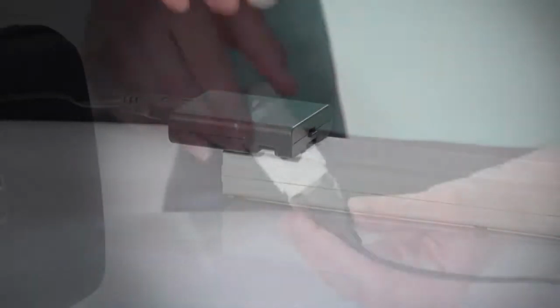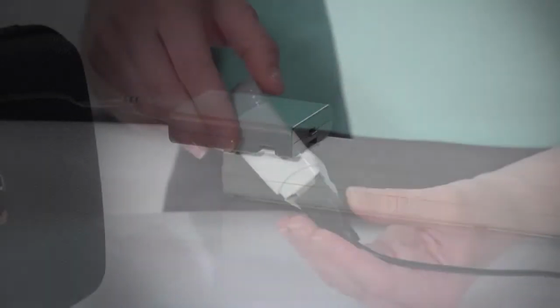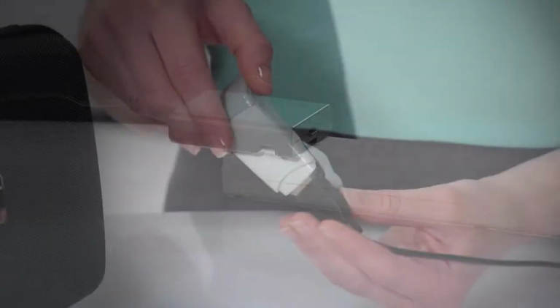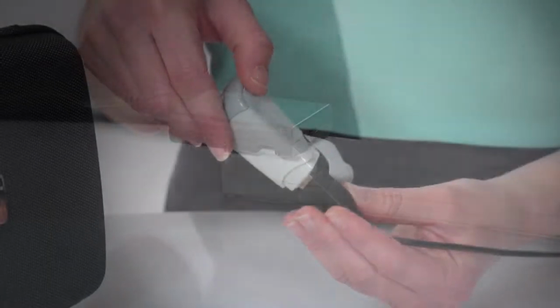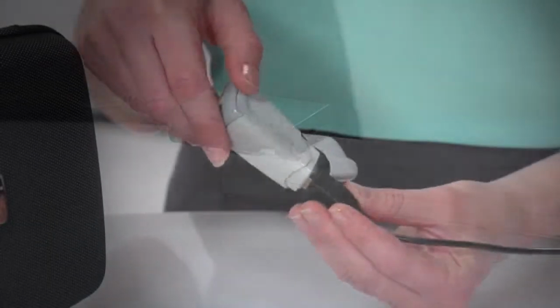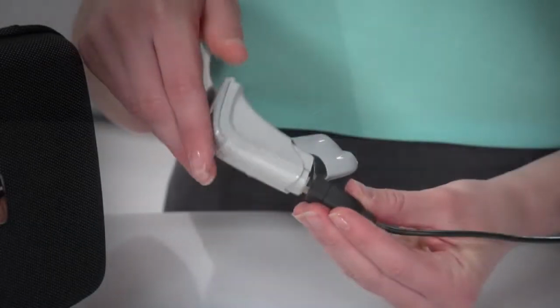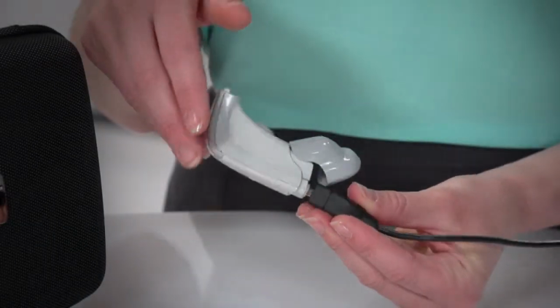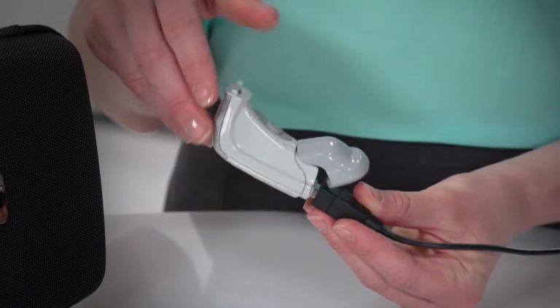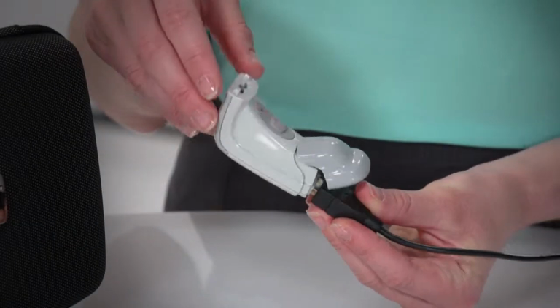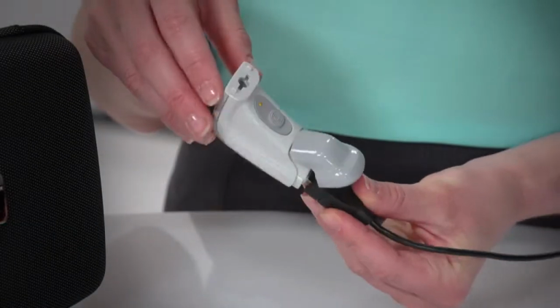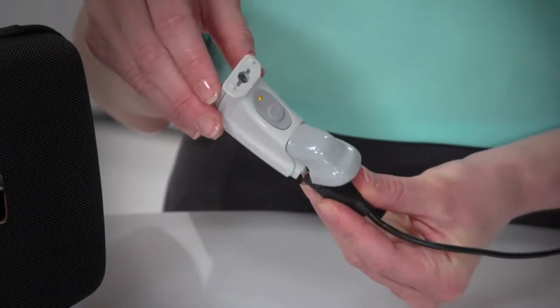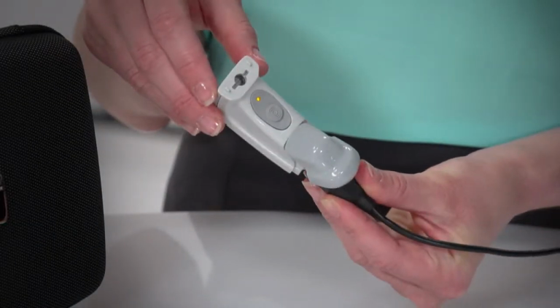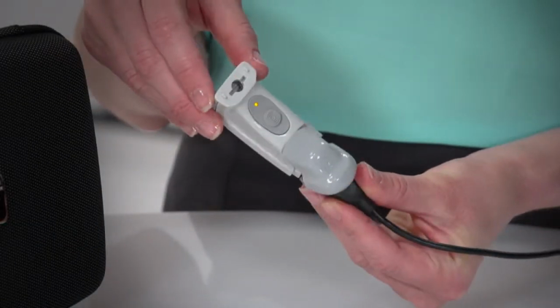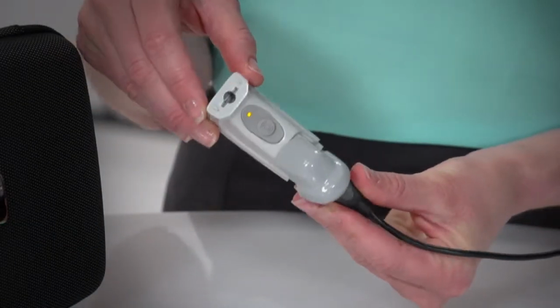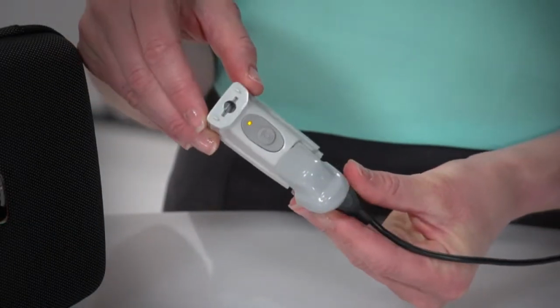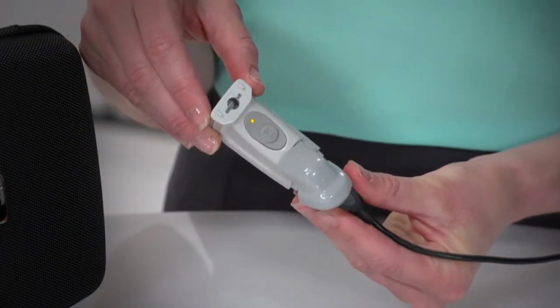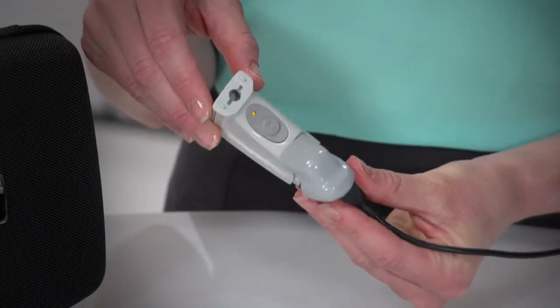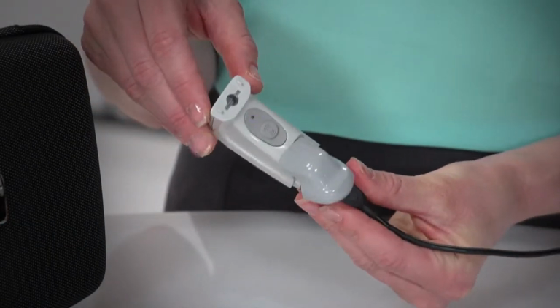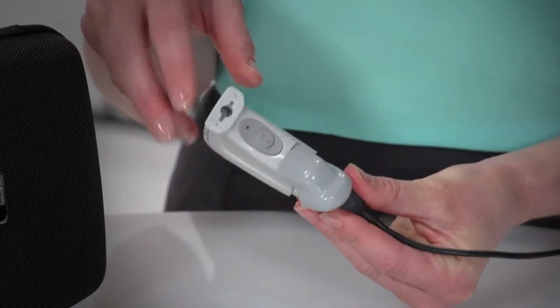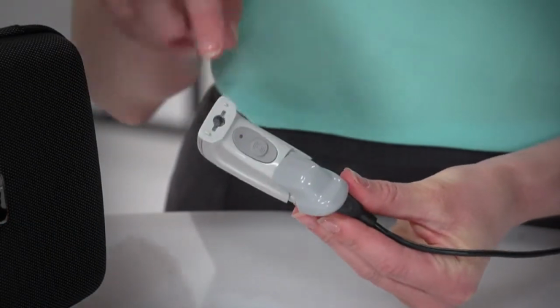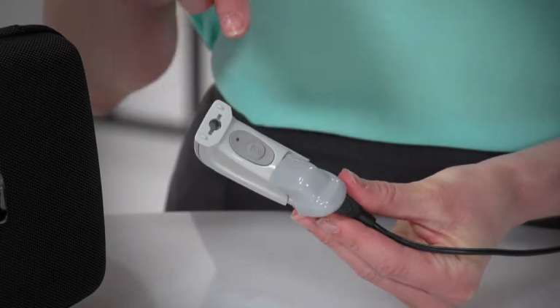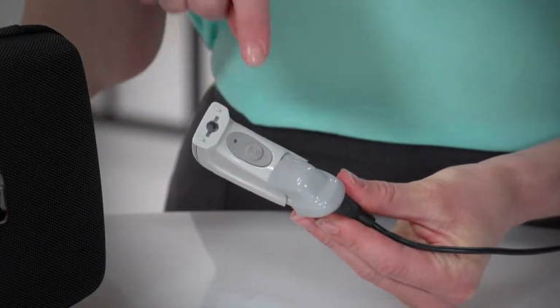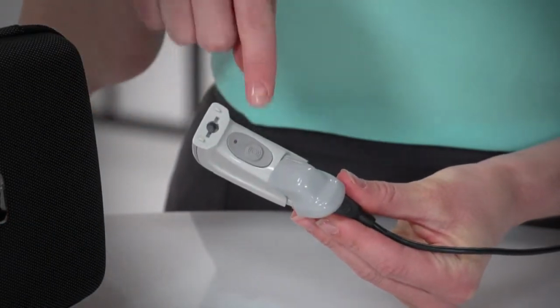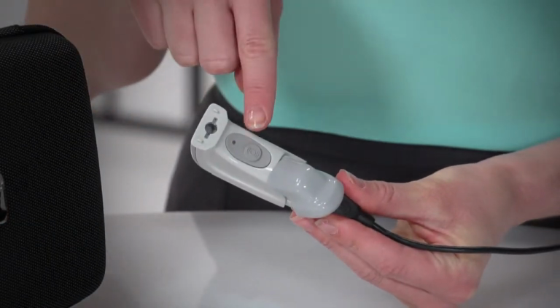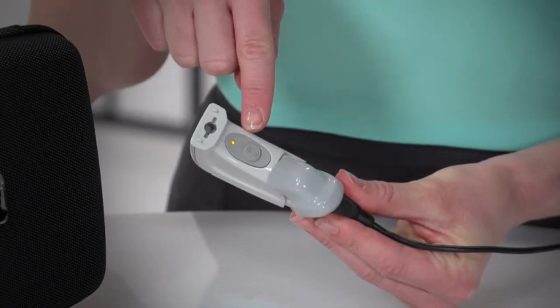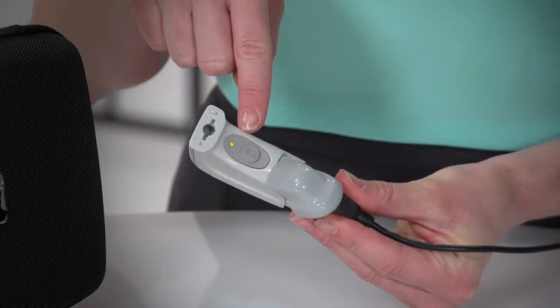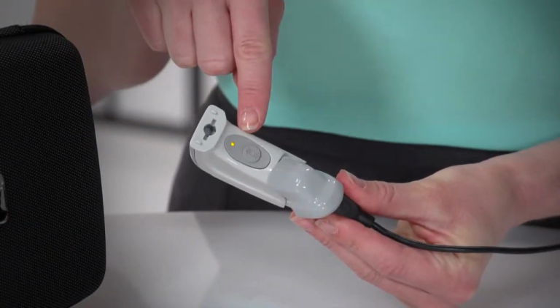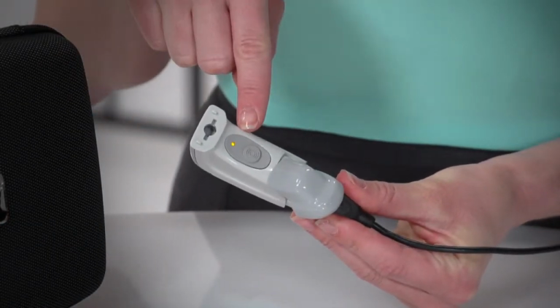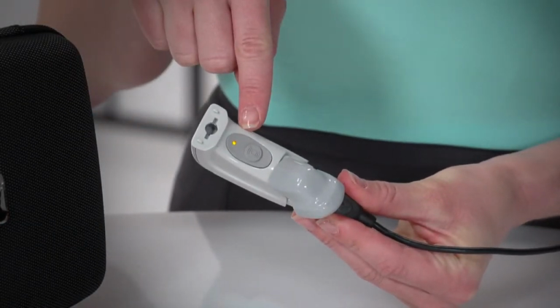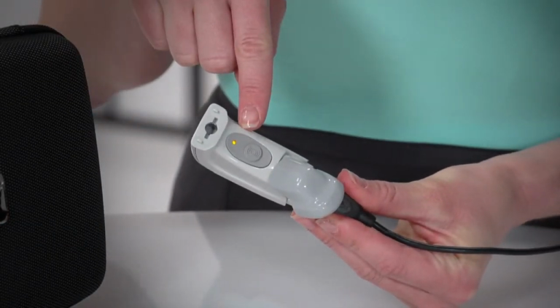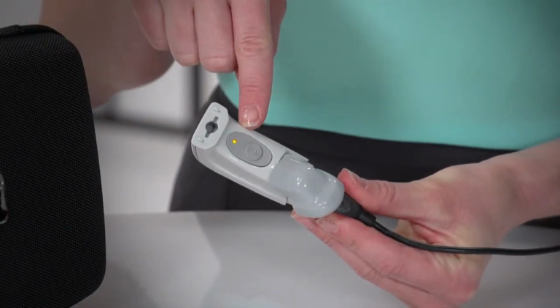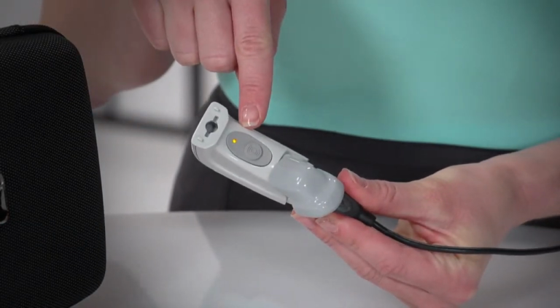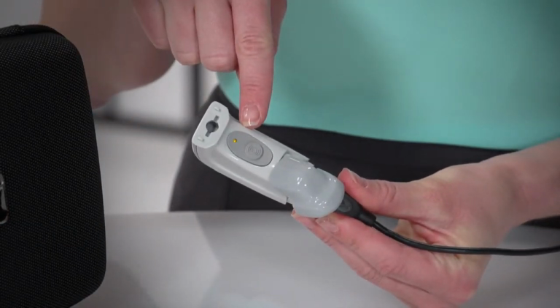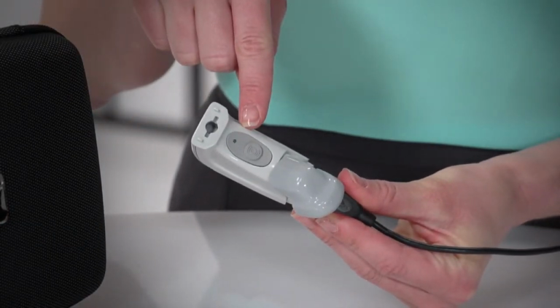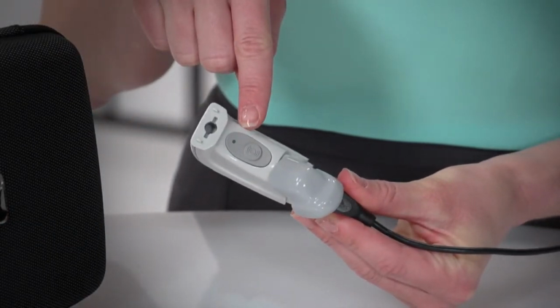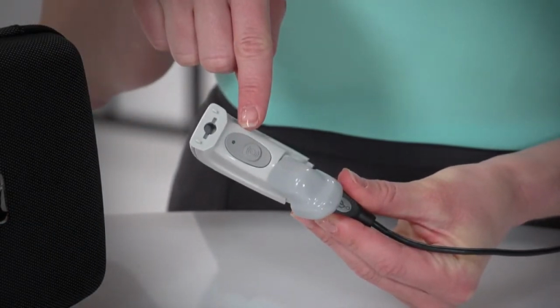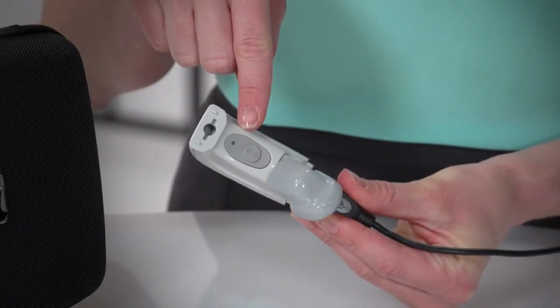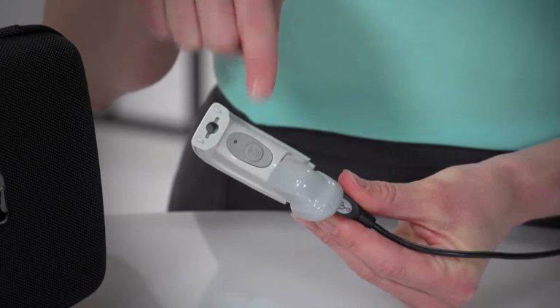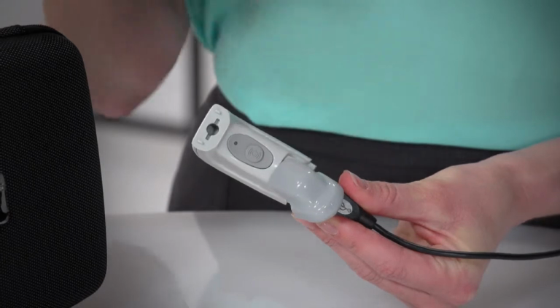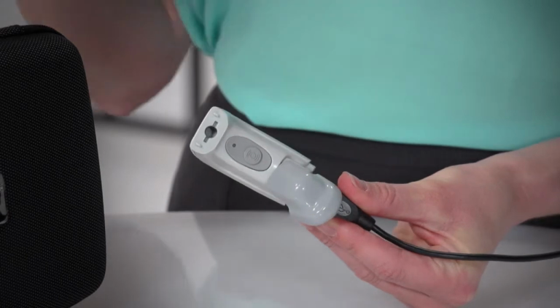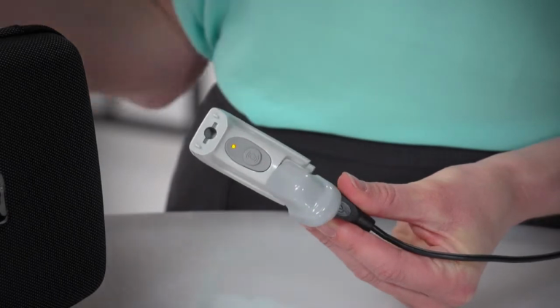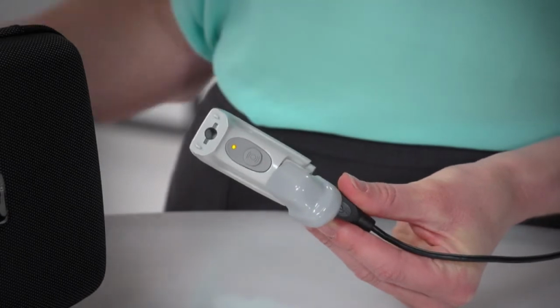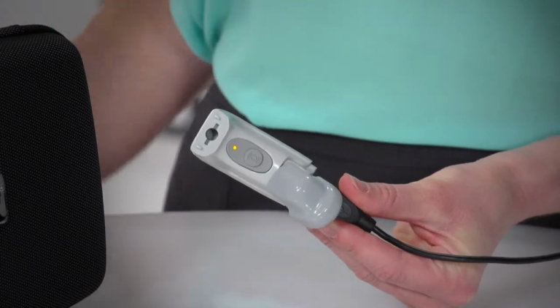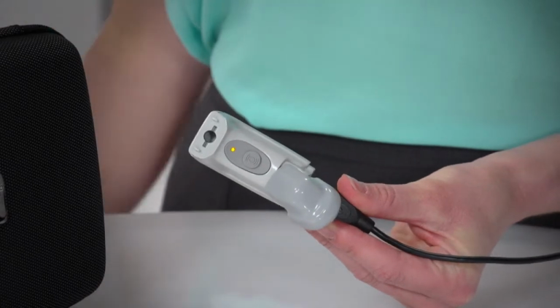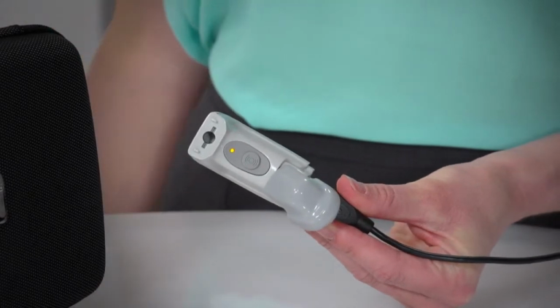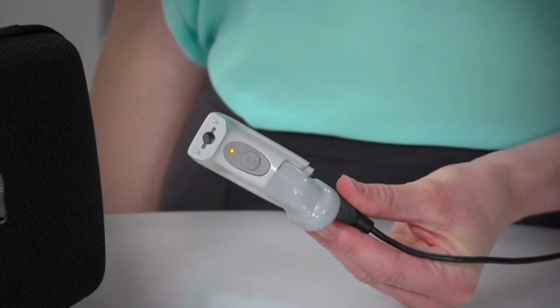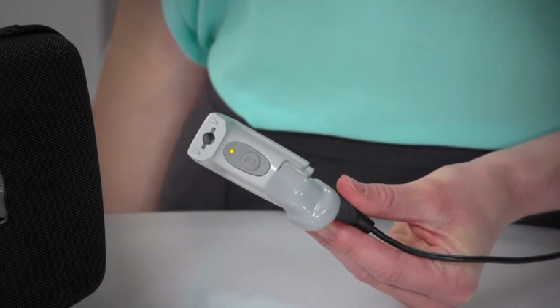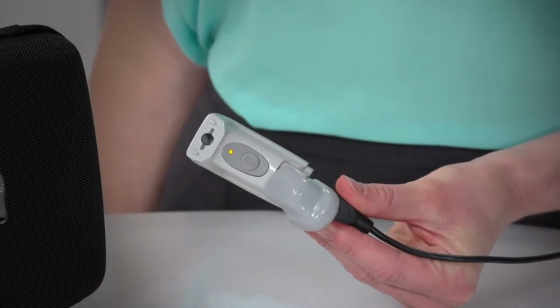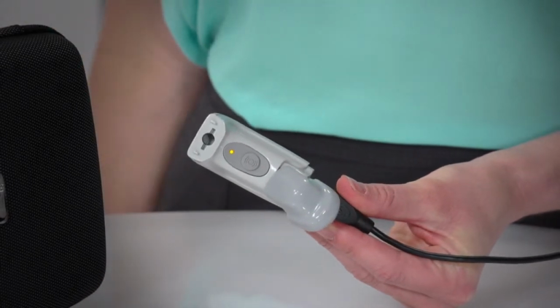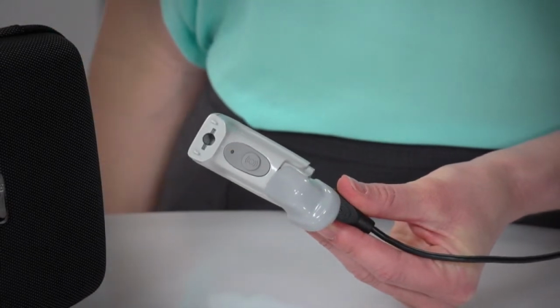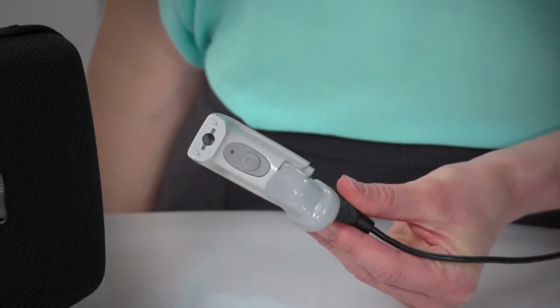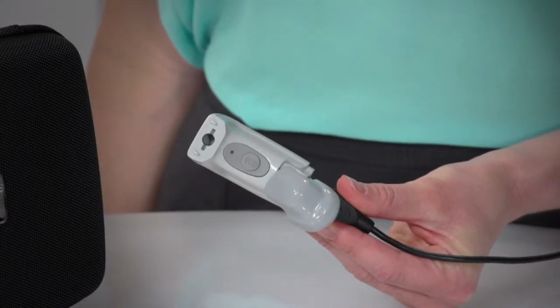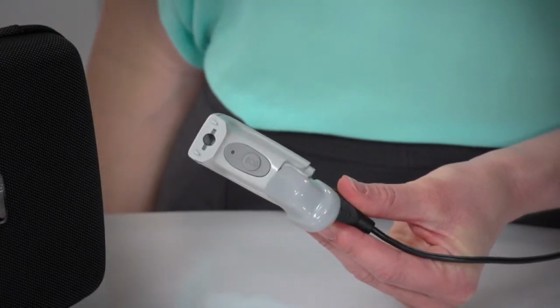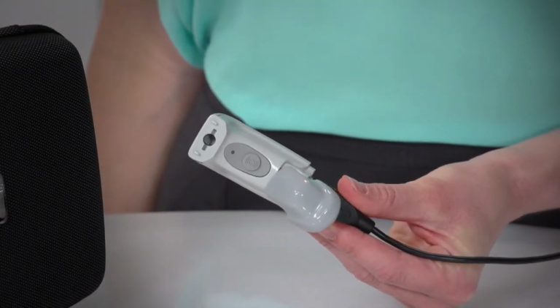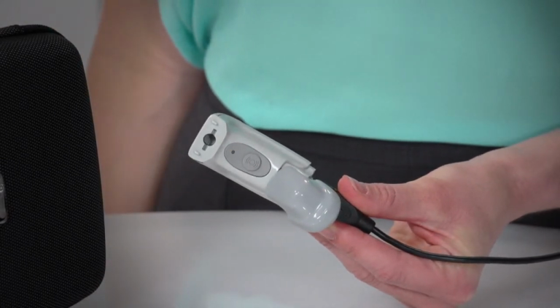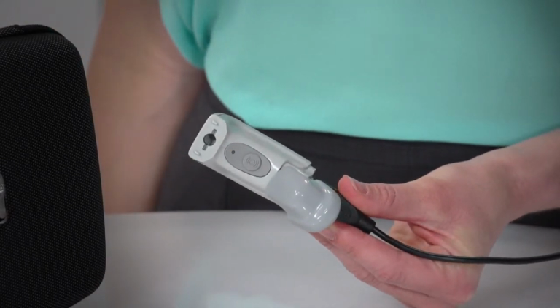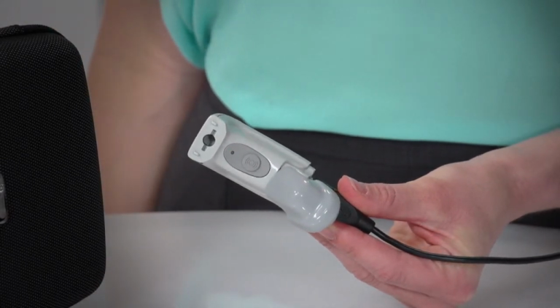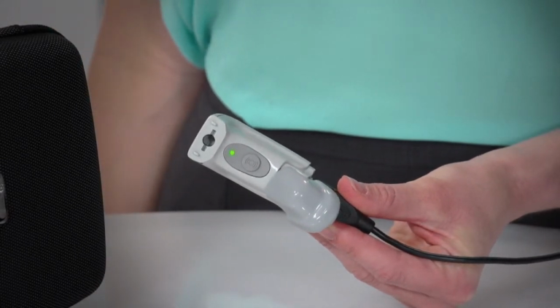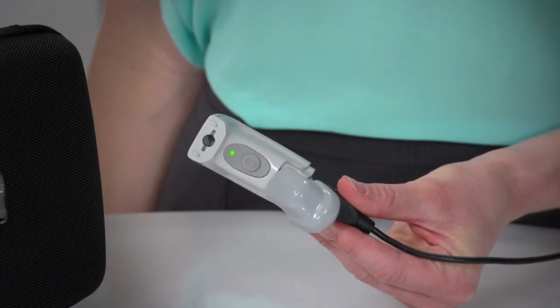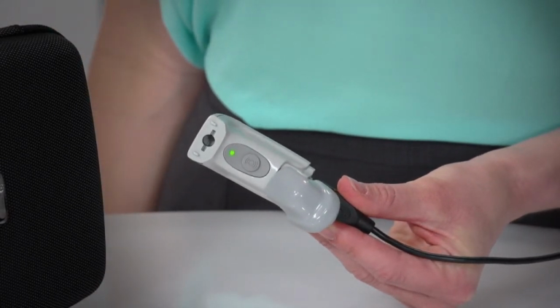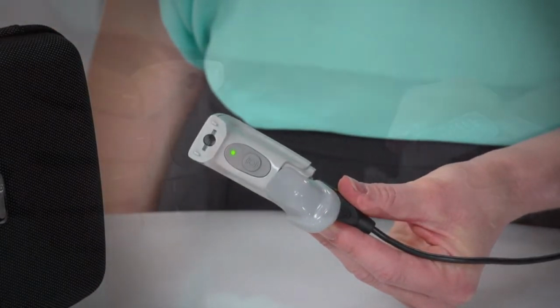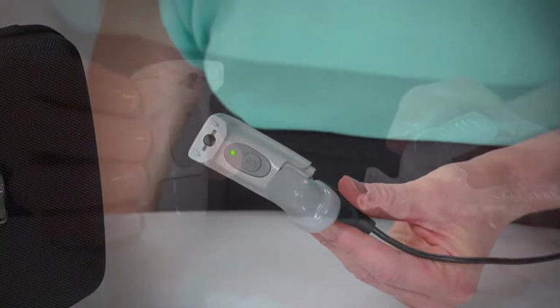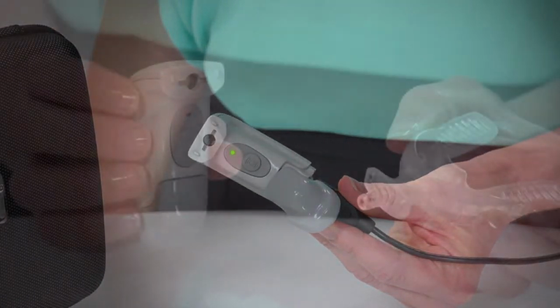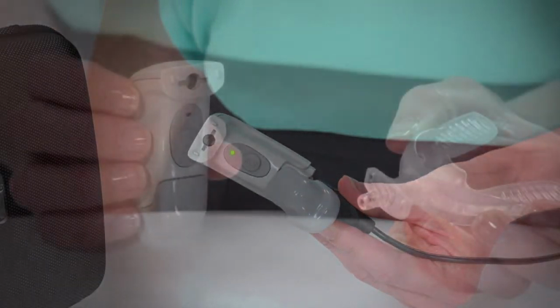When charging, the LED indicator will slowly flash orange, and when it reaches full charge, the LED indicator will be solid green.